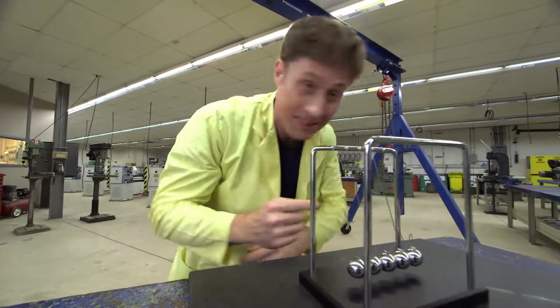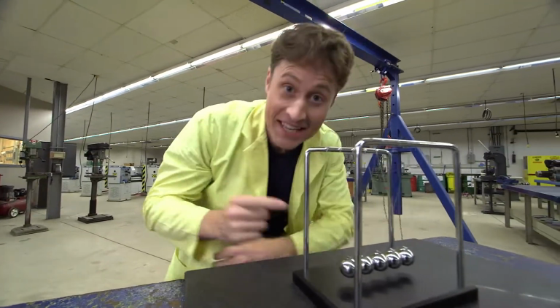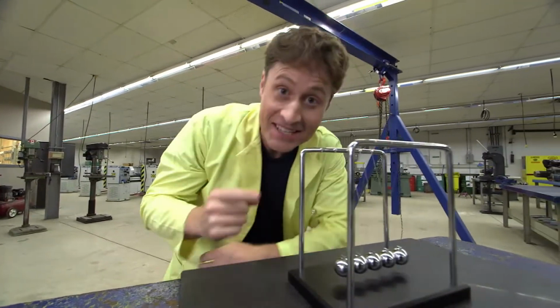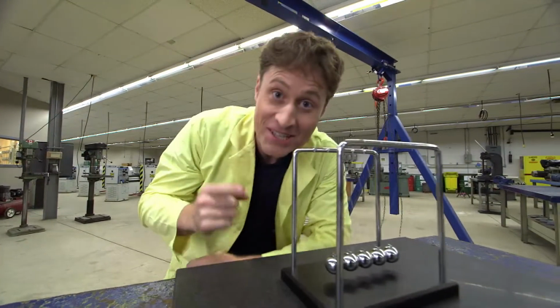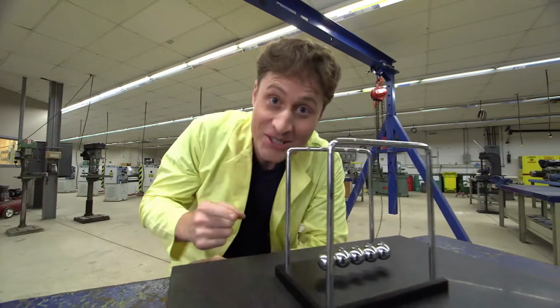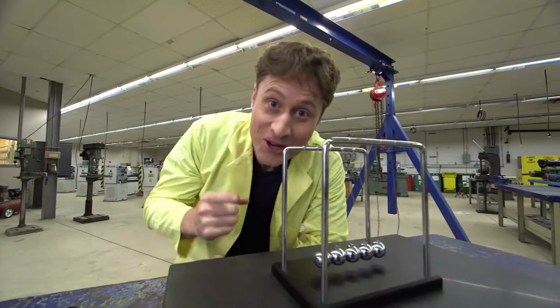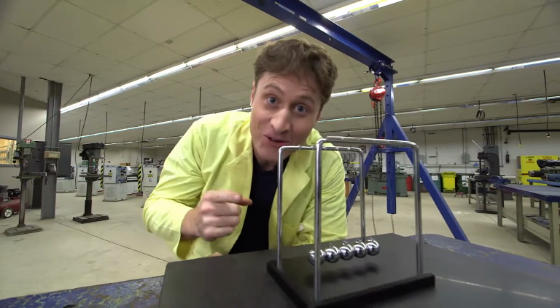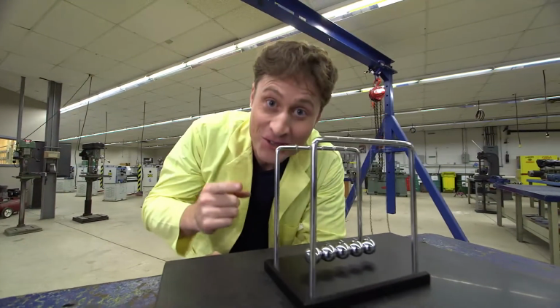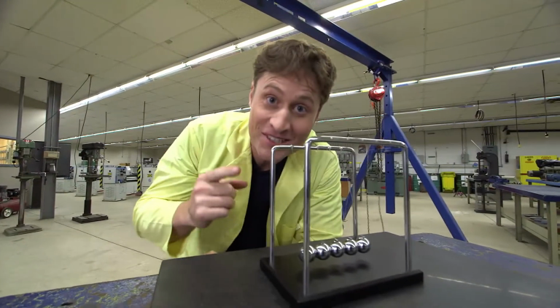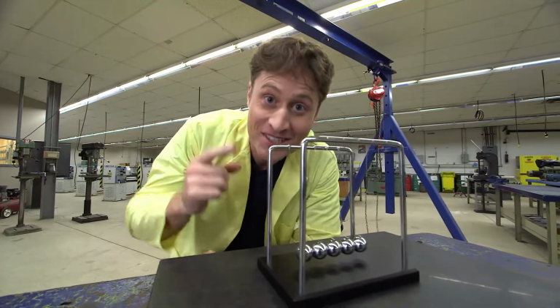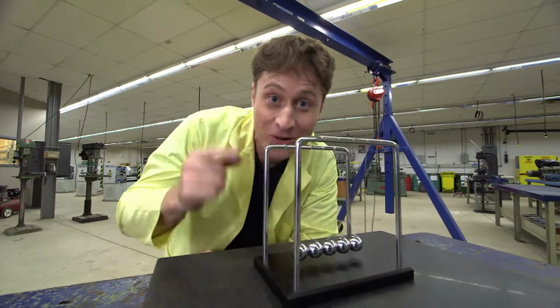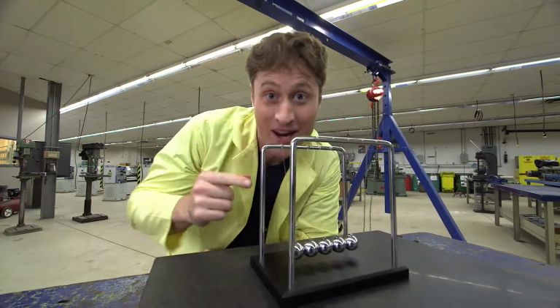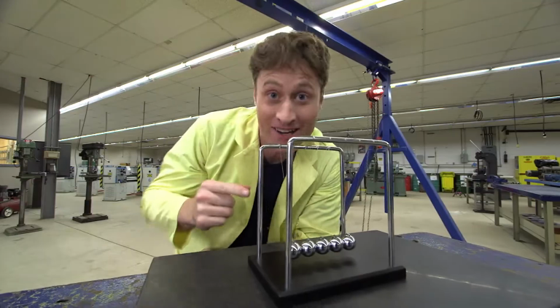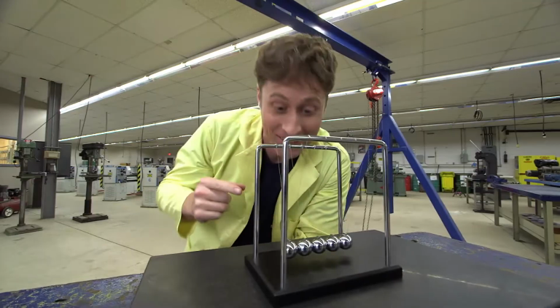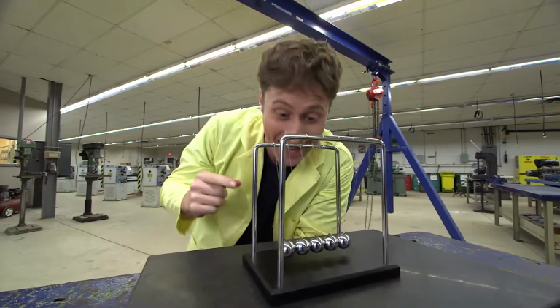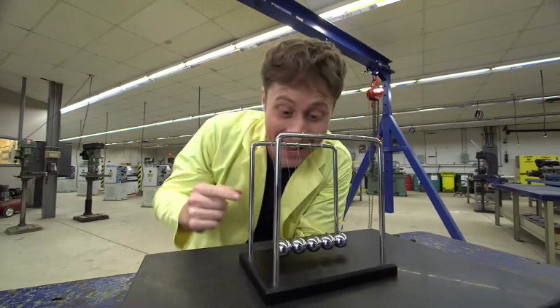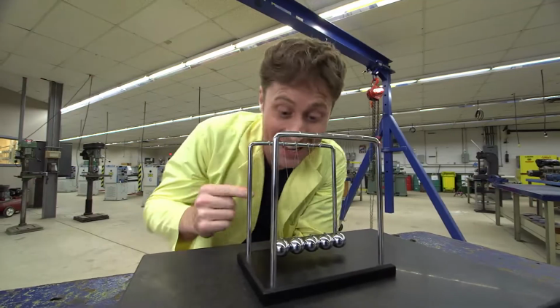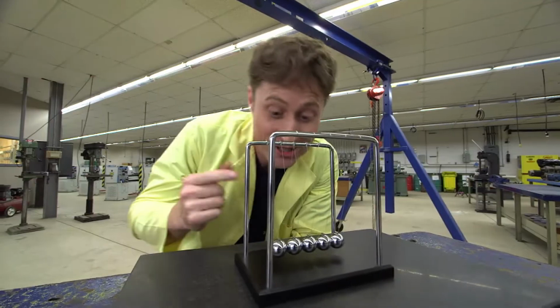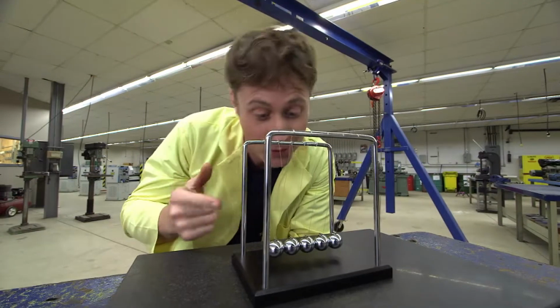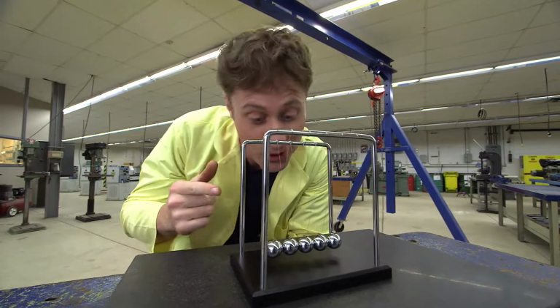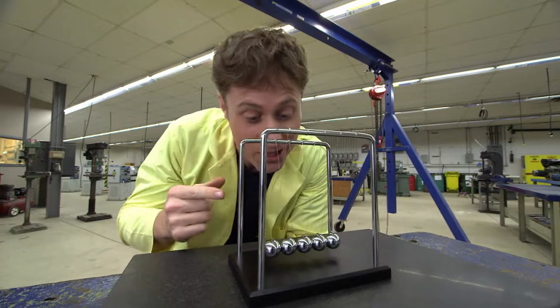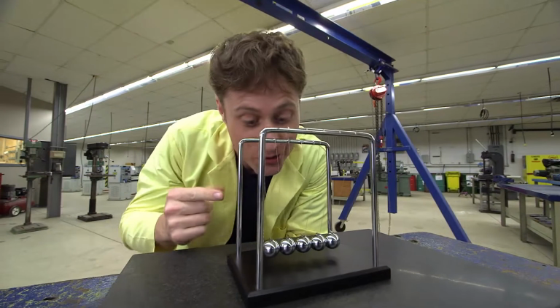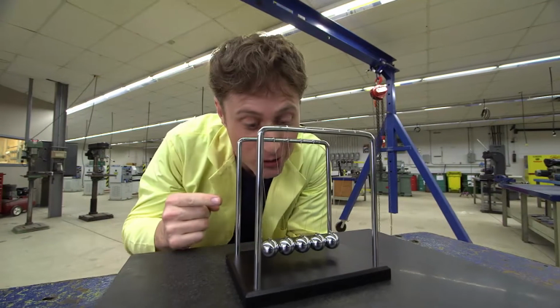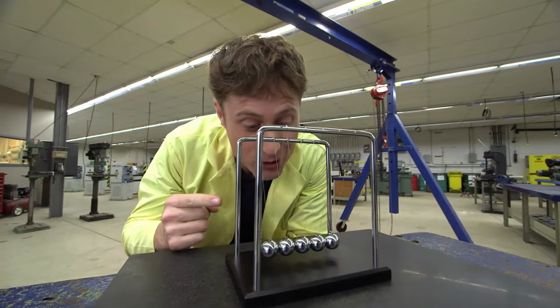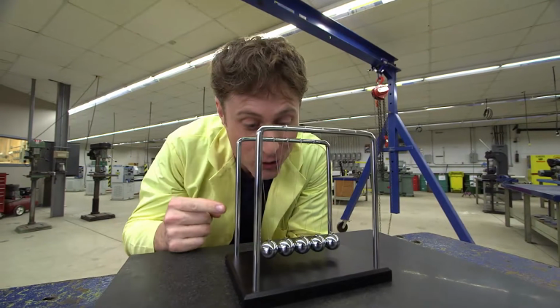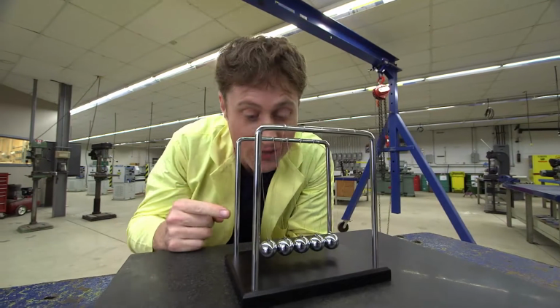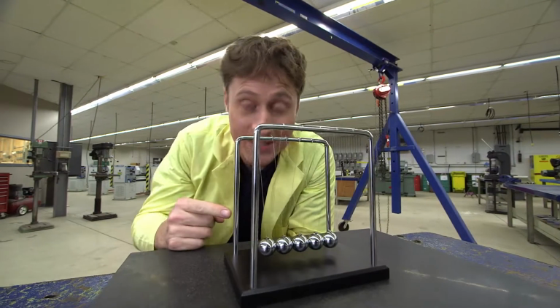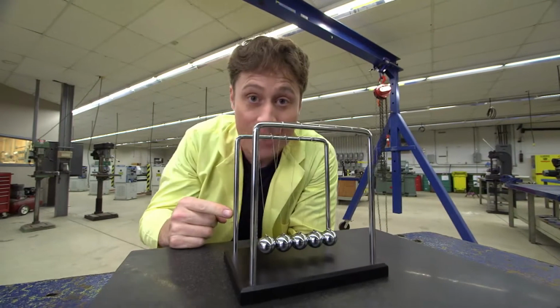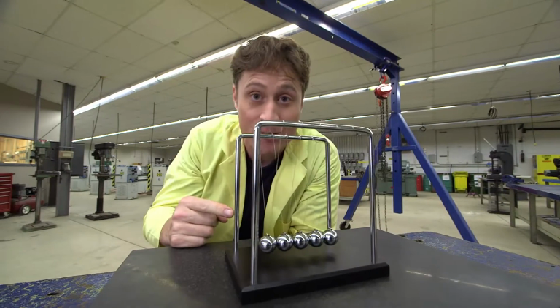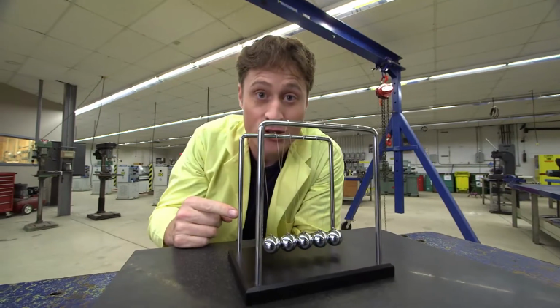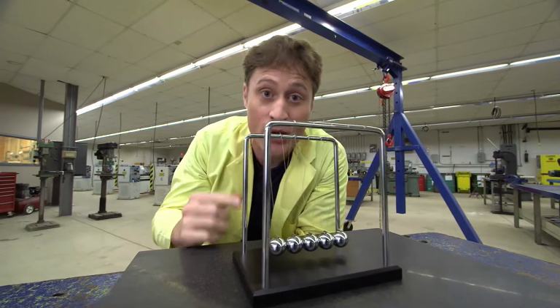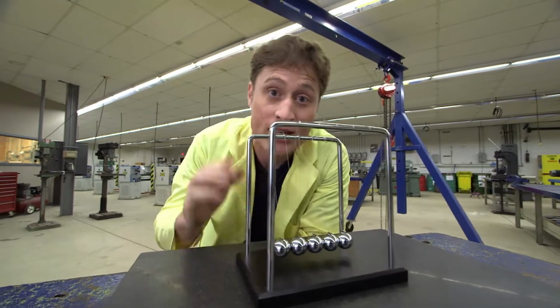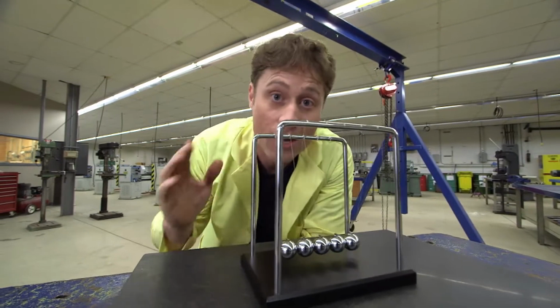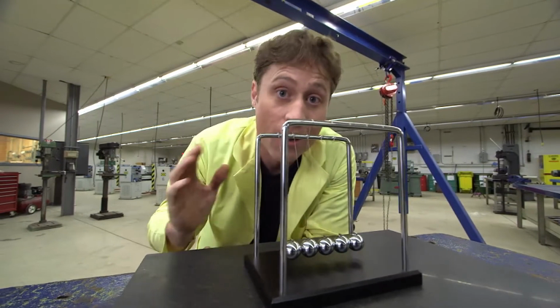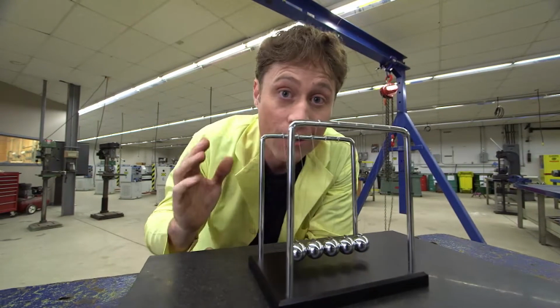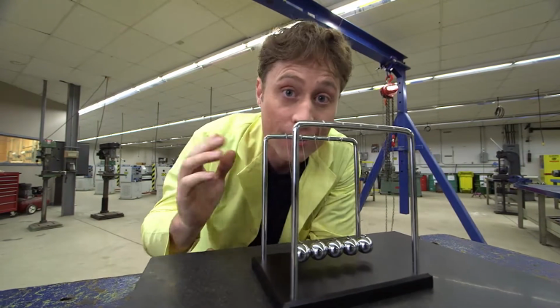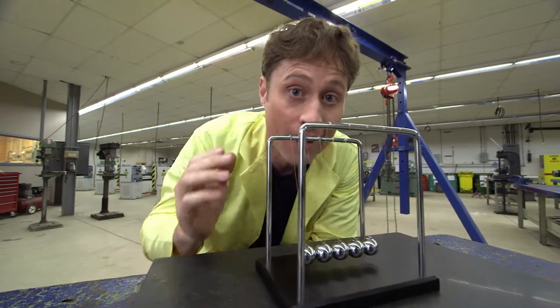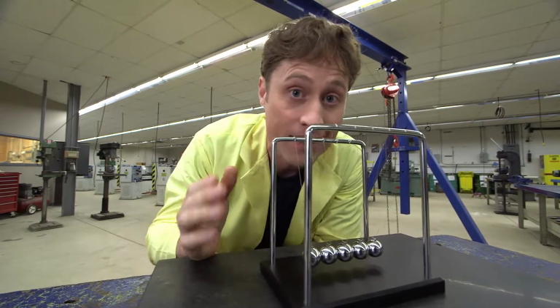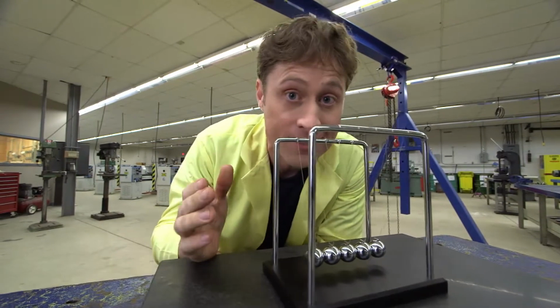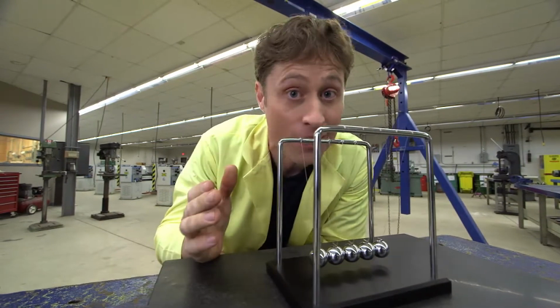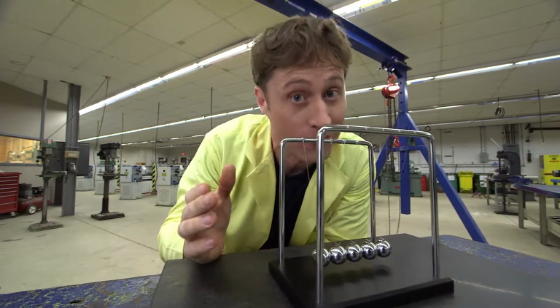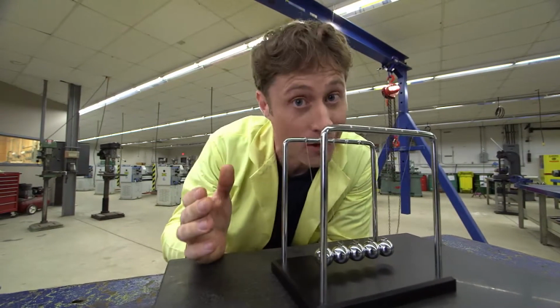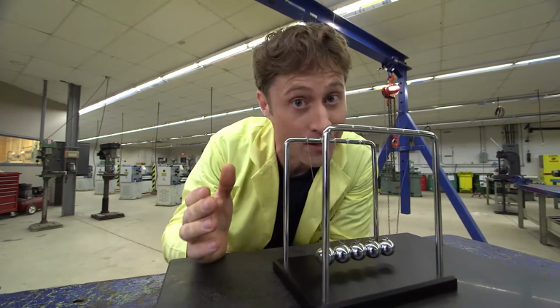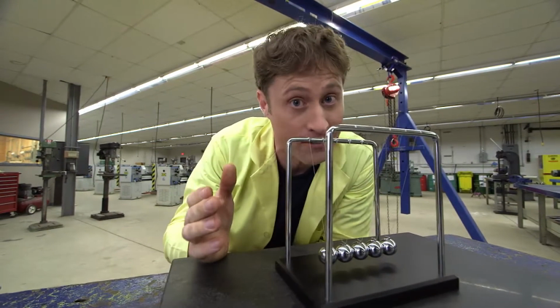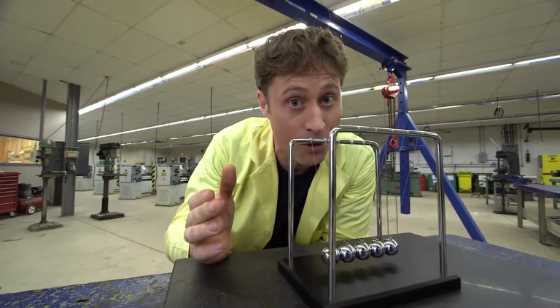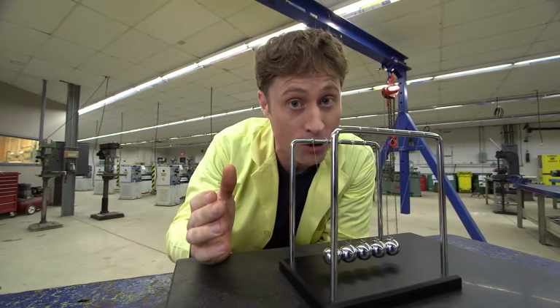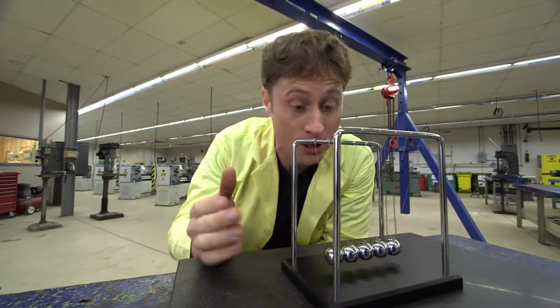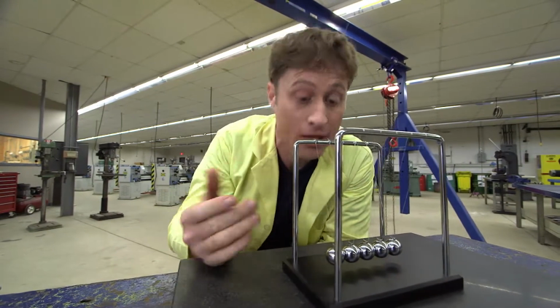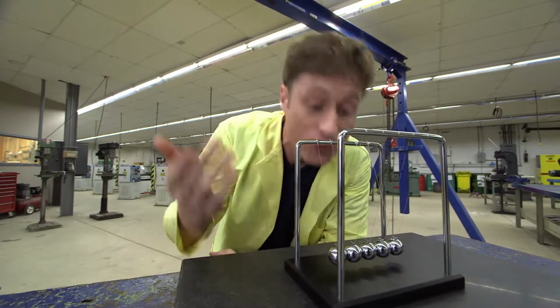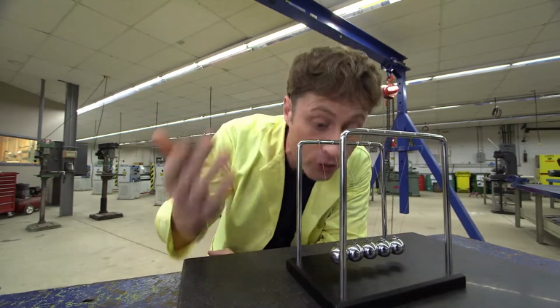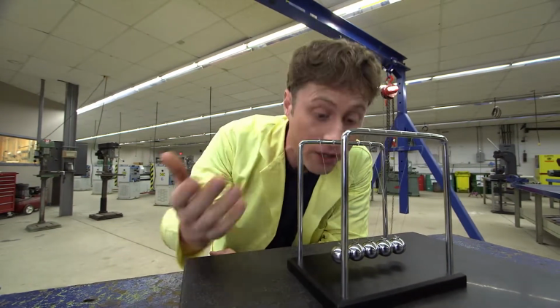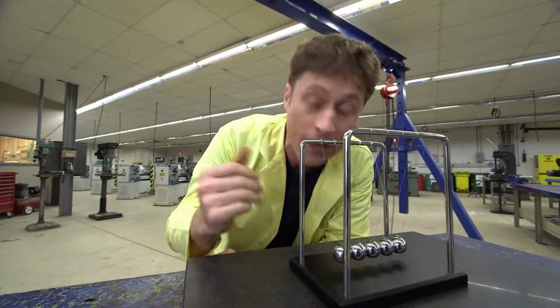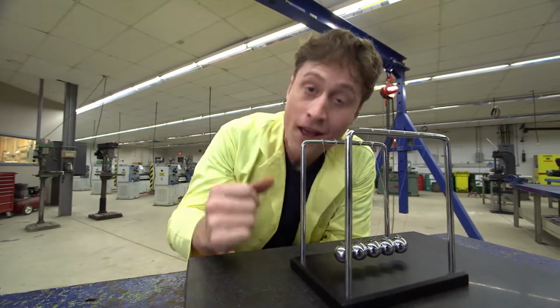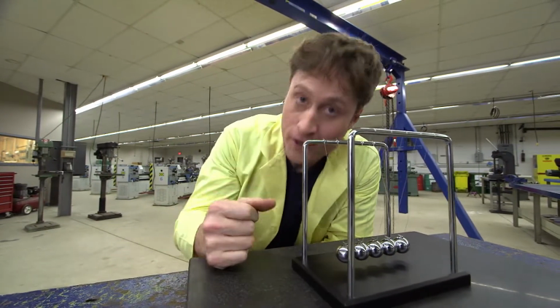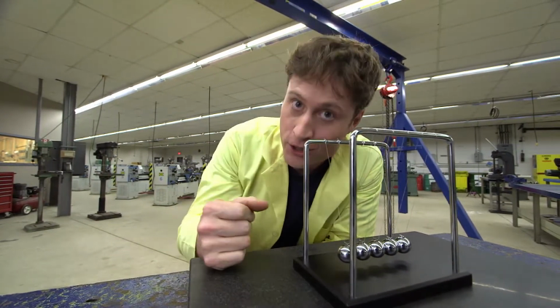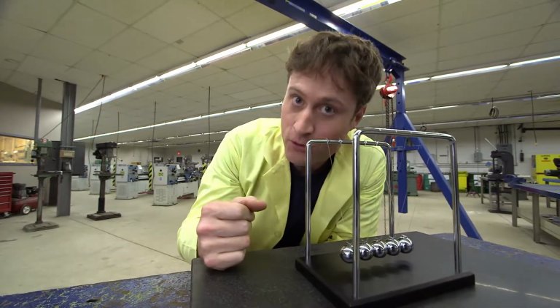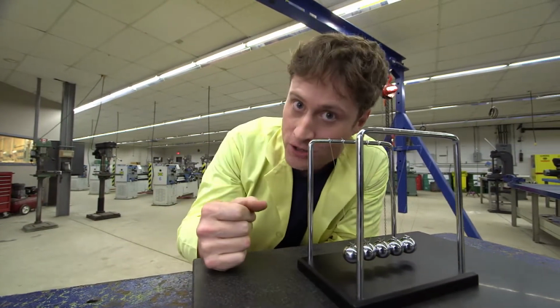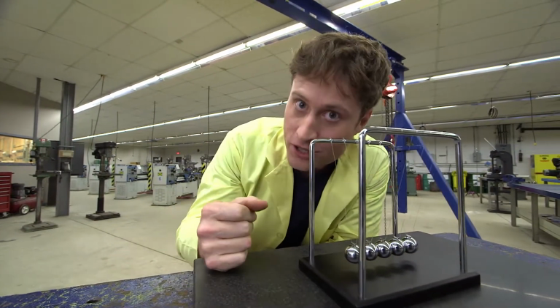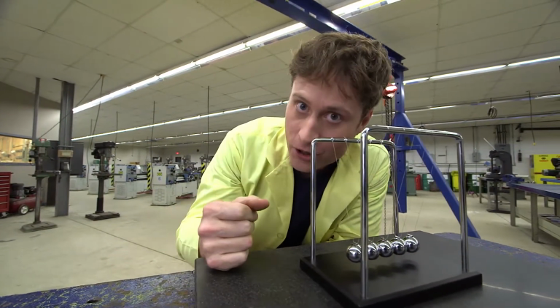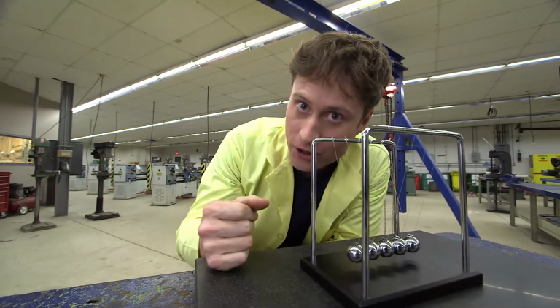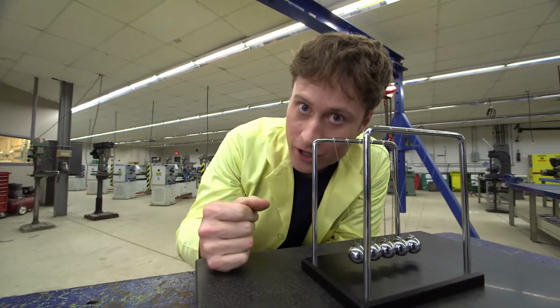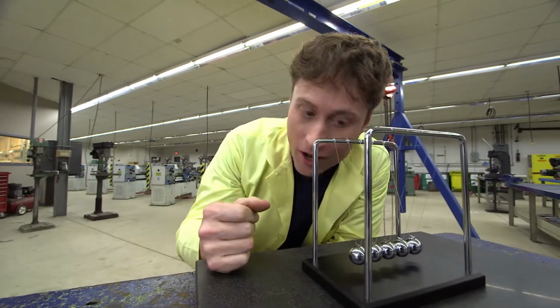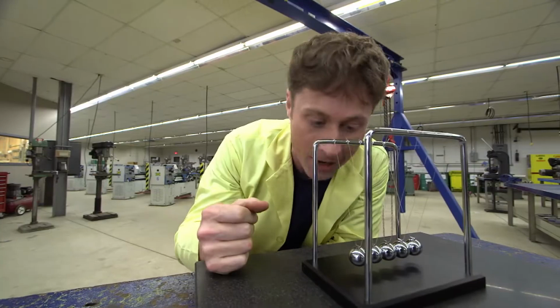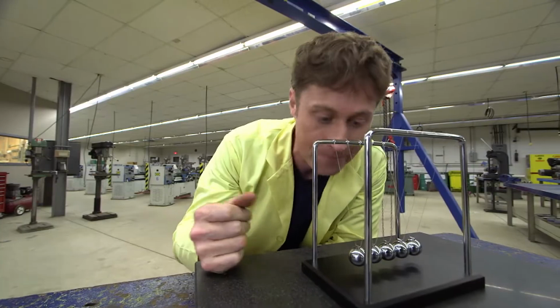This is Newton's Cradle, and it's a really cool toy that demonstrates all kinds of laws of motion, including Newton's Third Law.